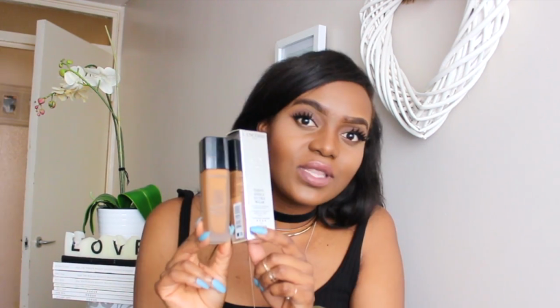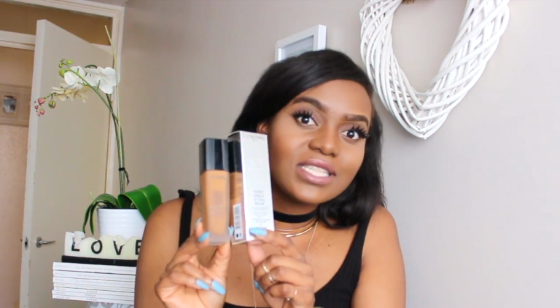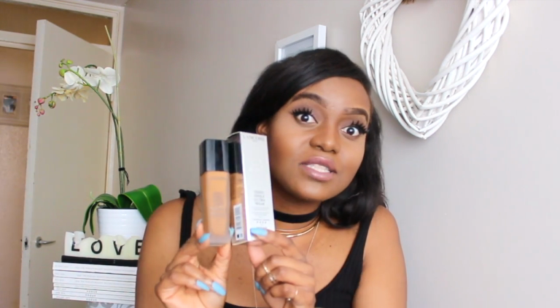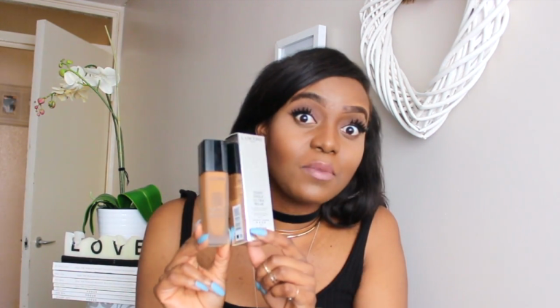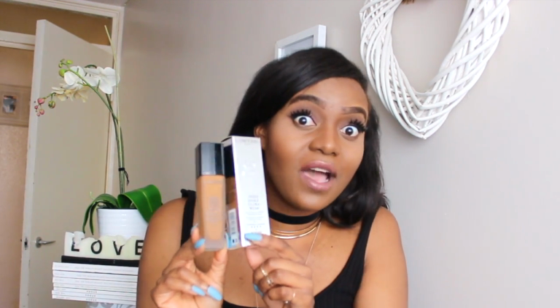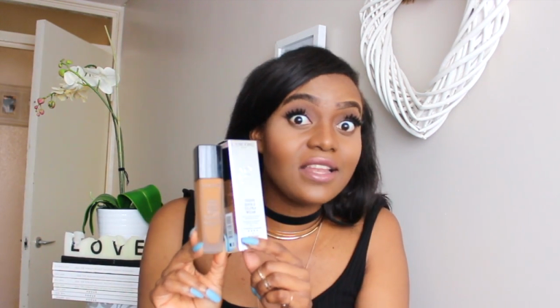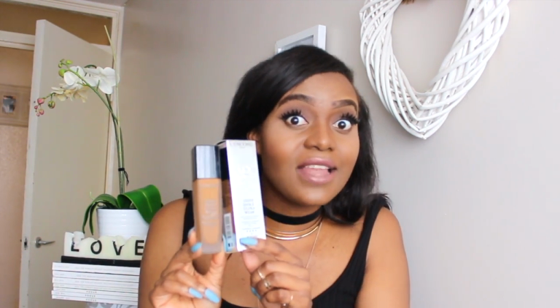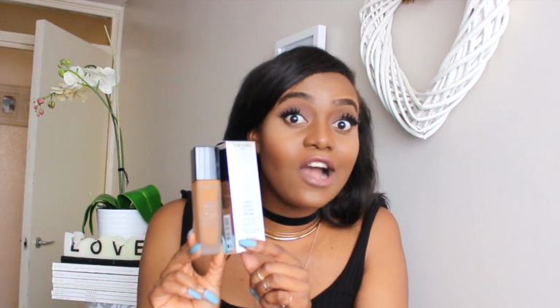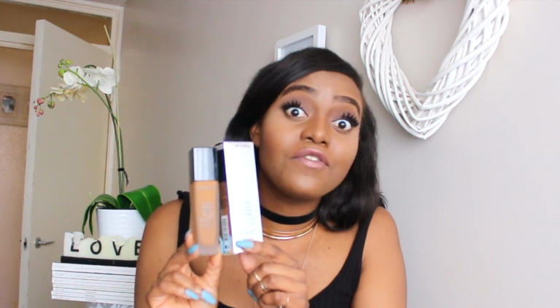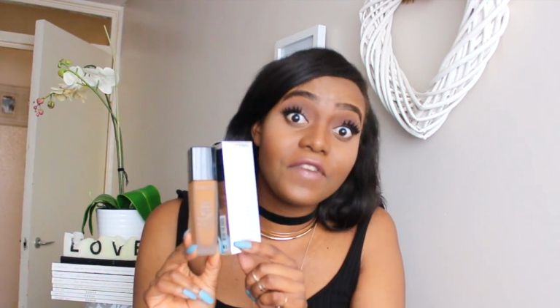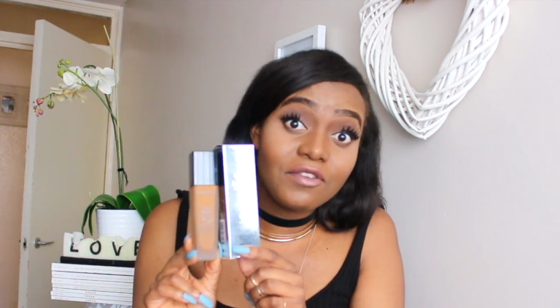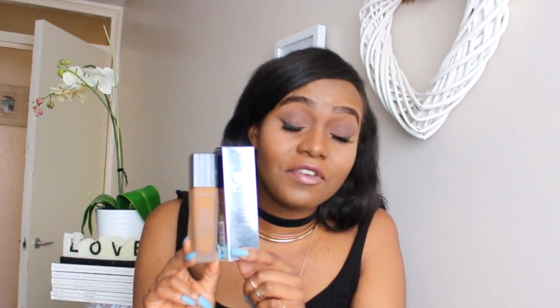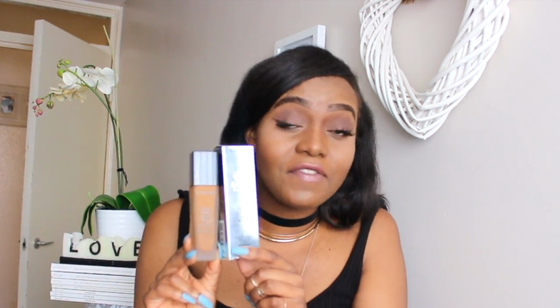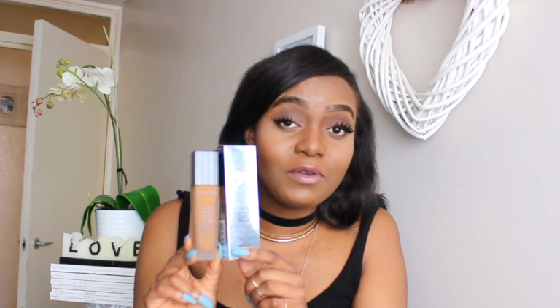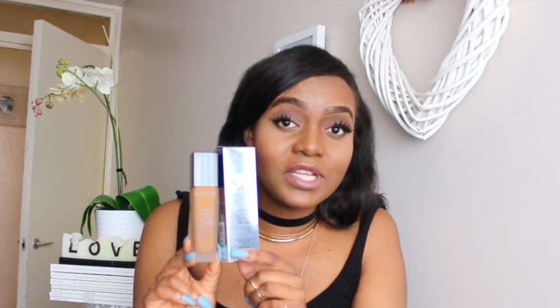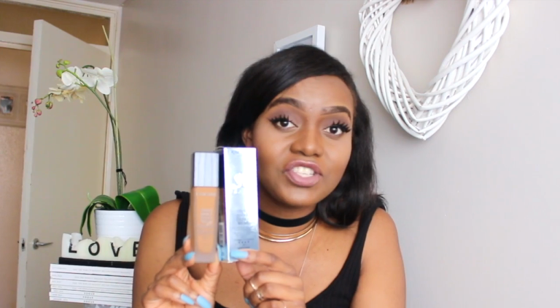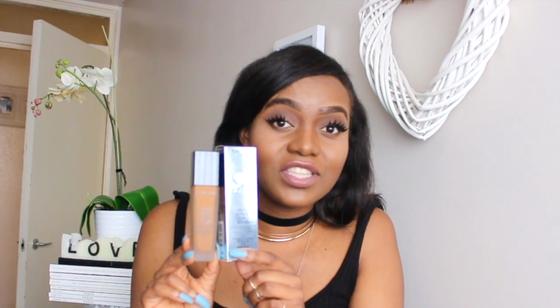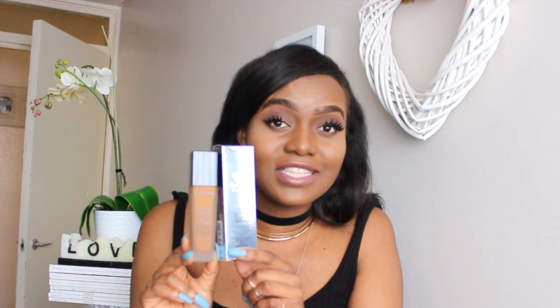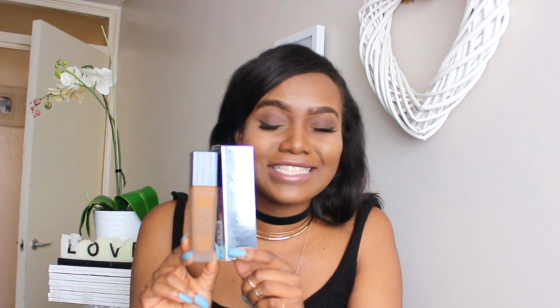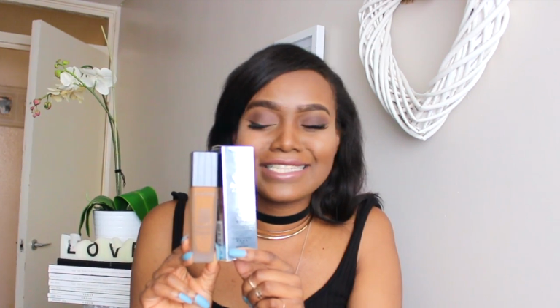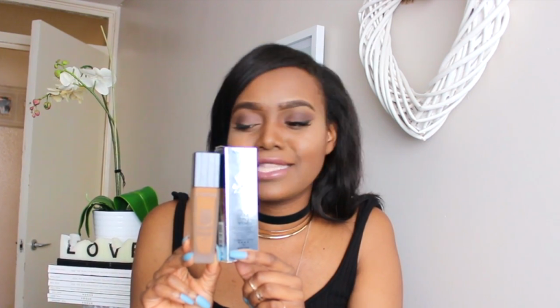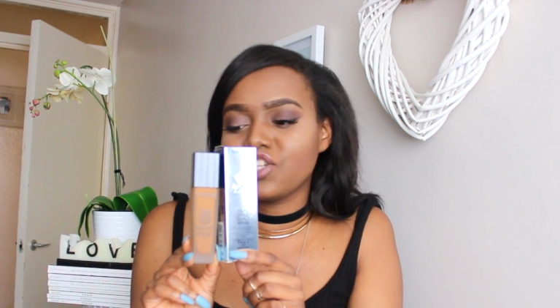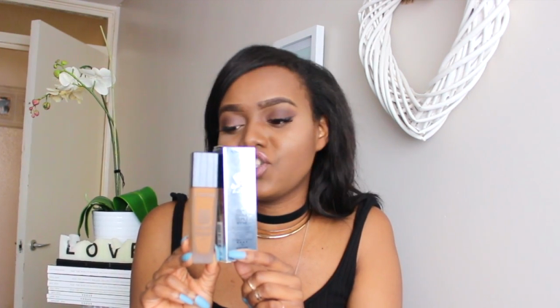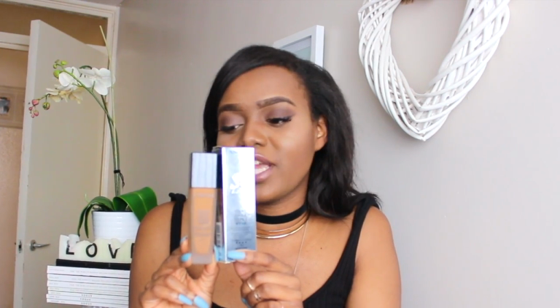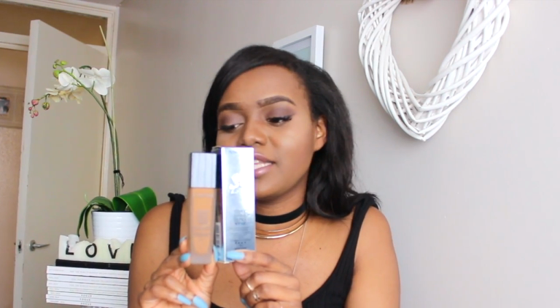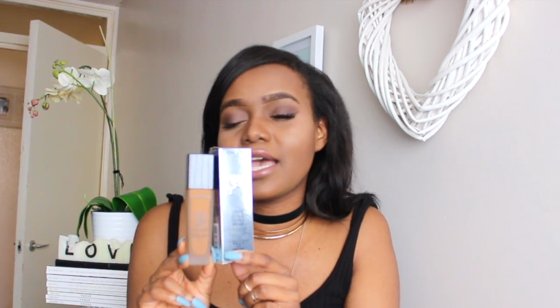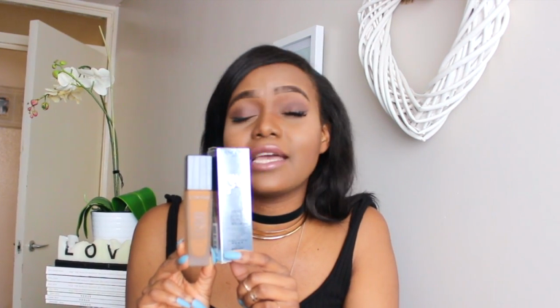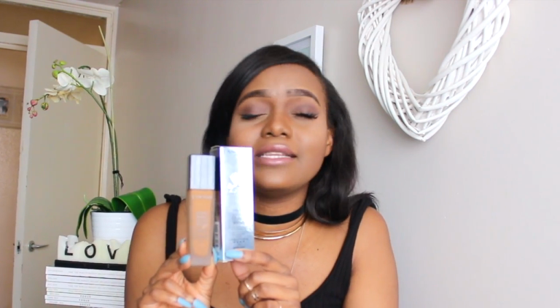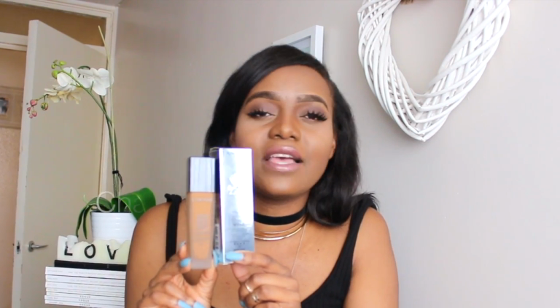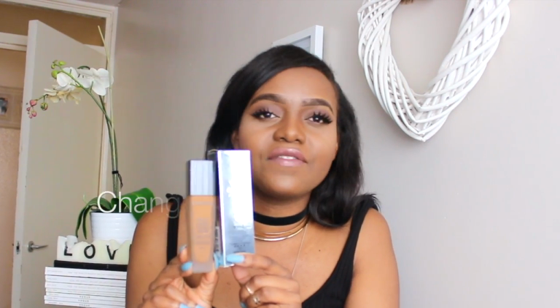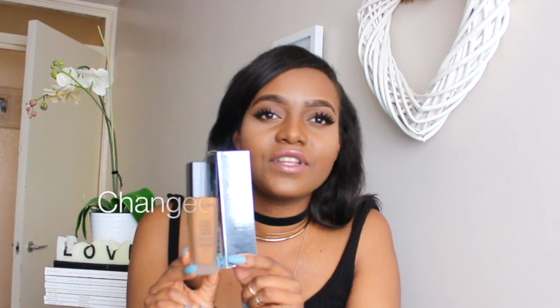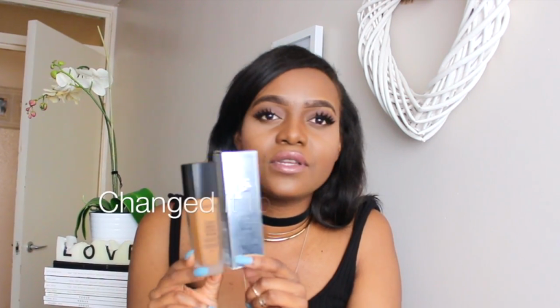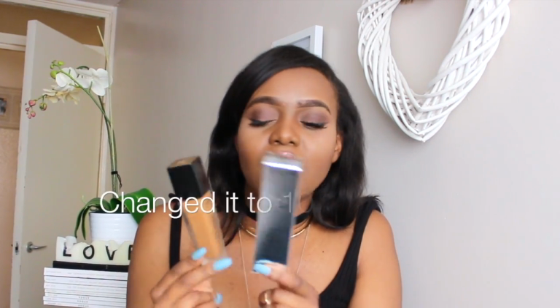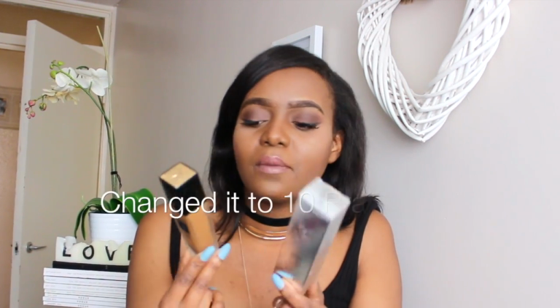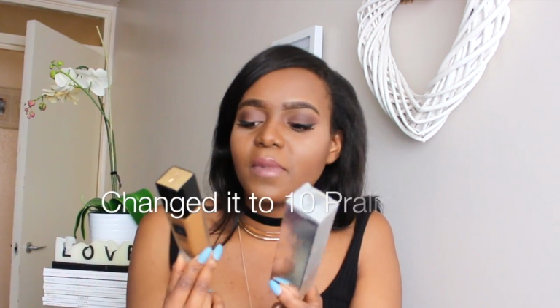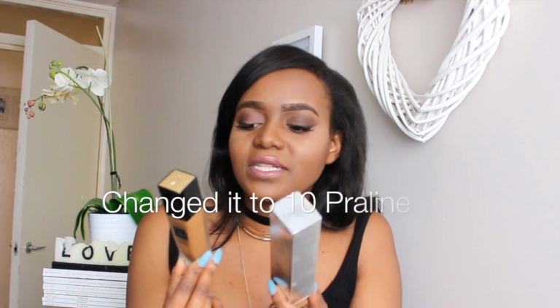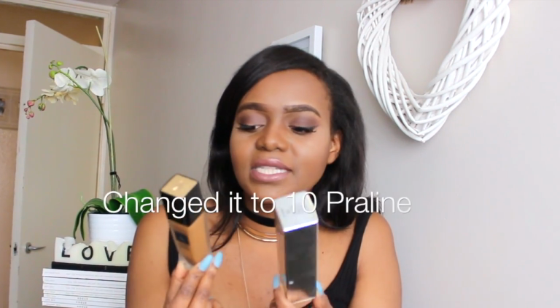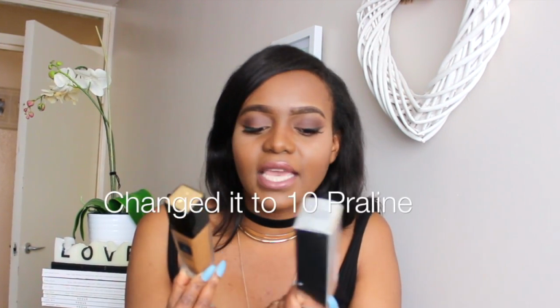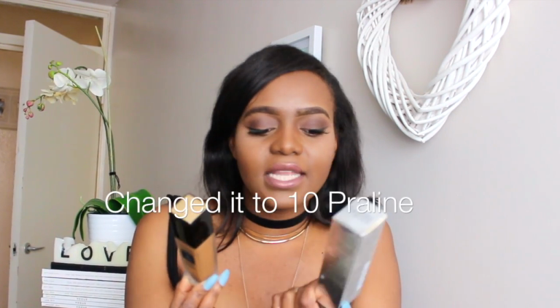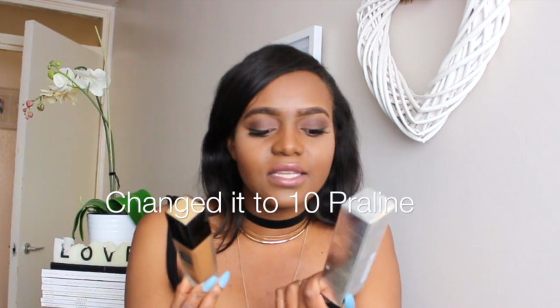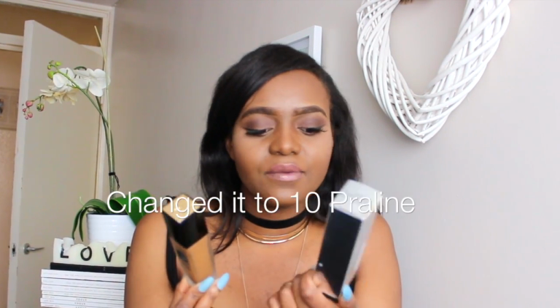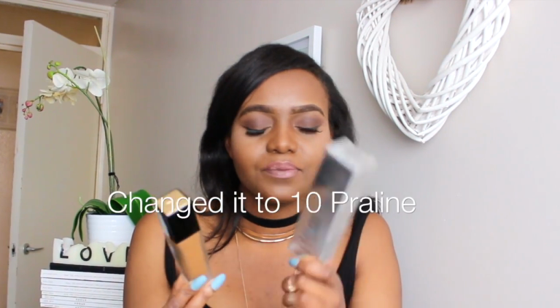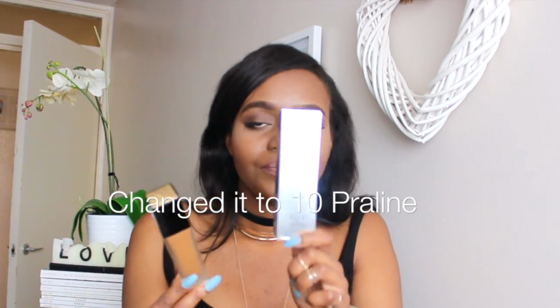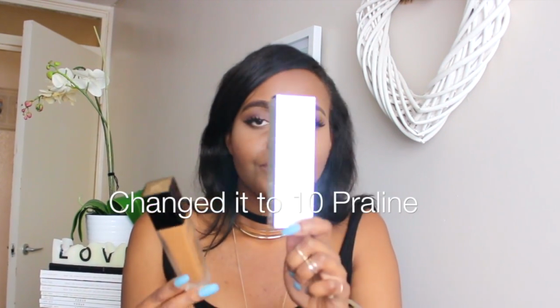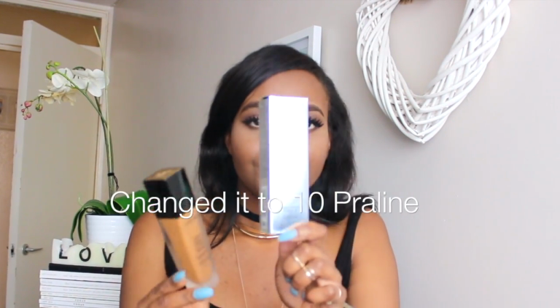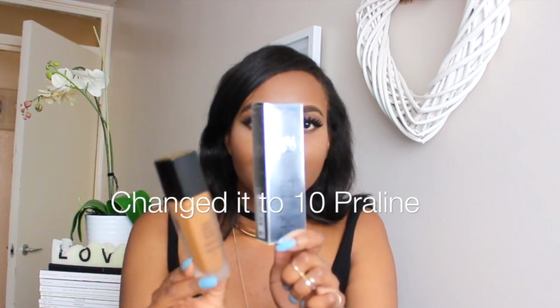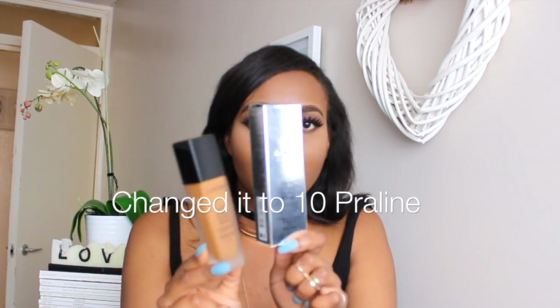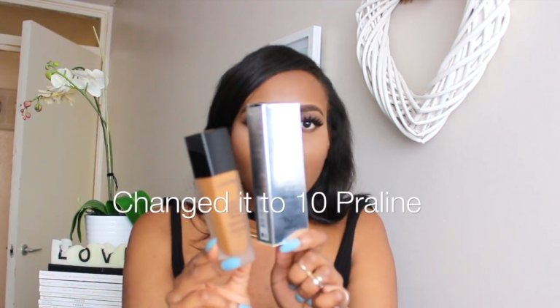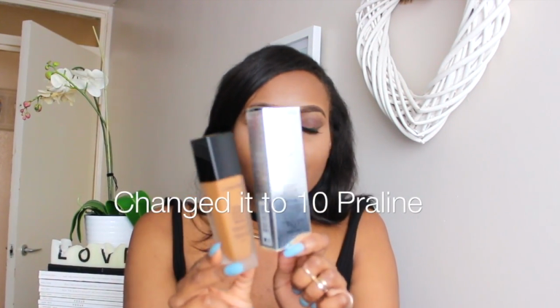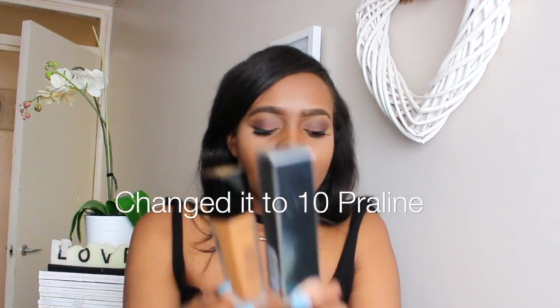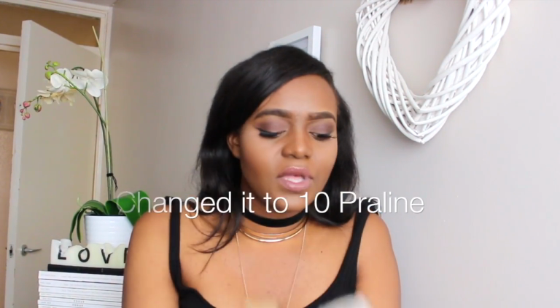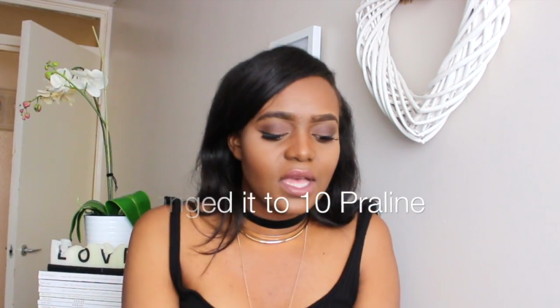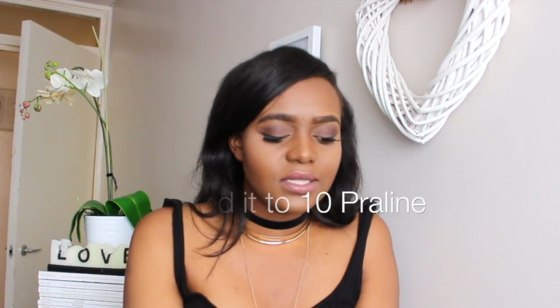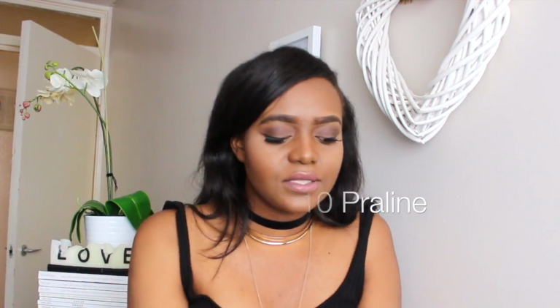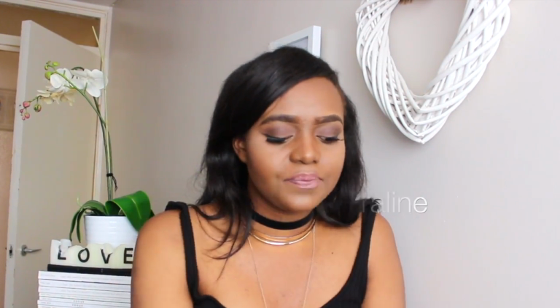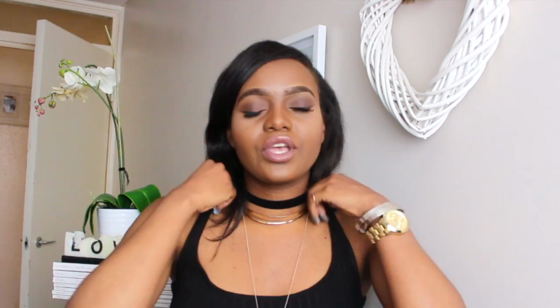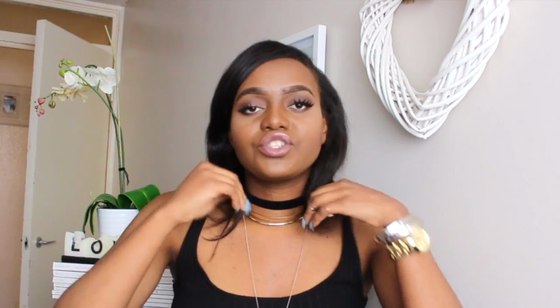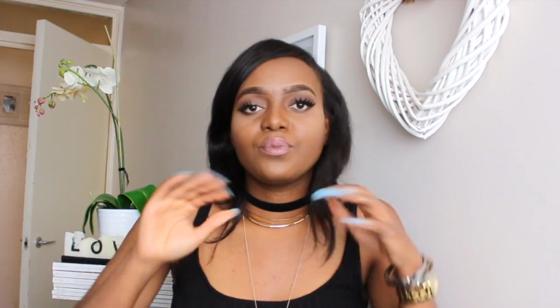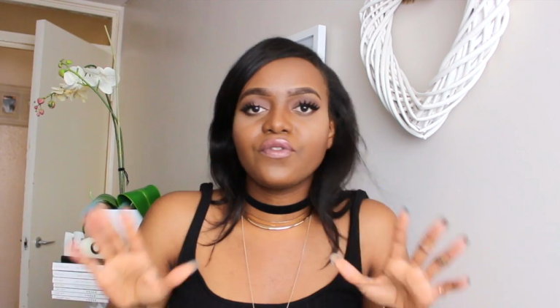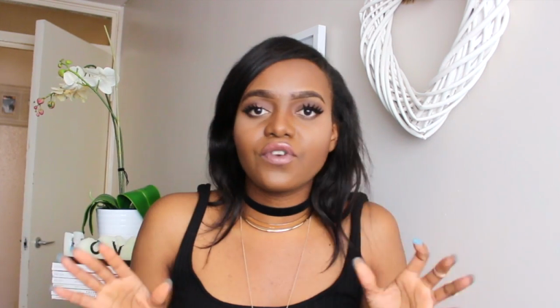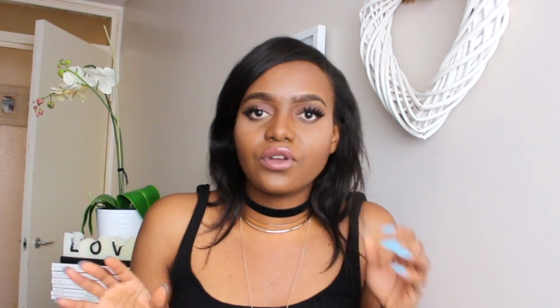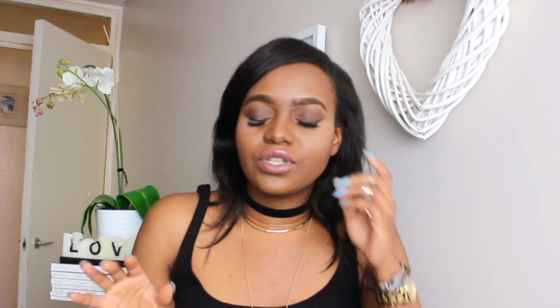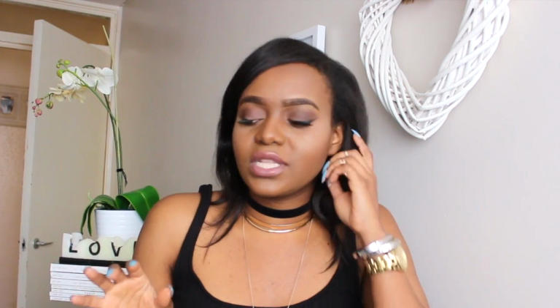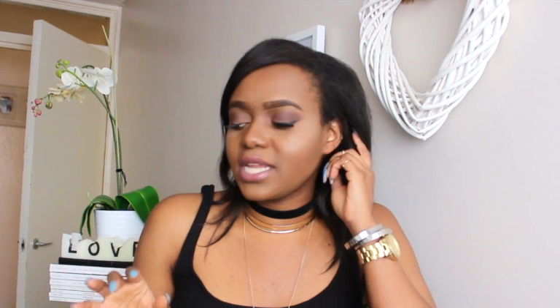This is now my favorite foundation. It's in the shade 11 Muscade.